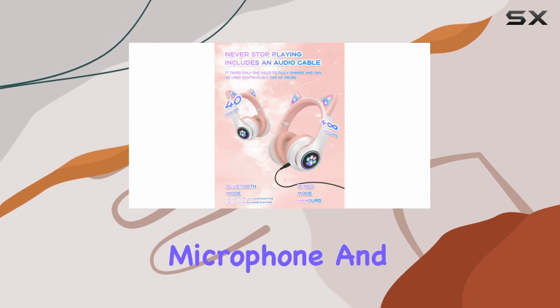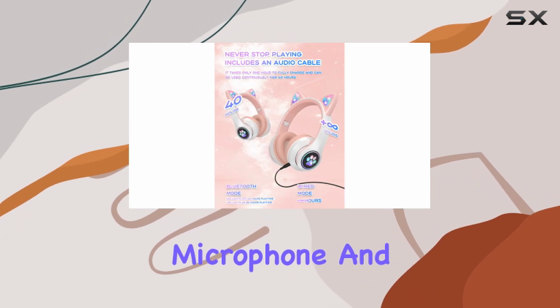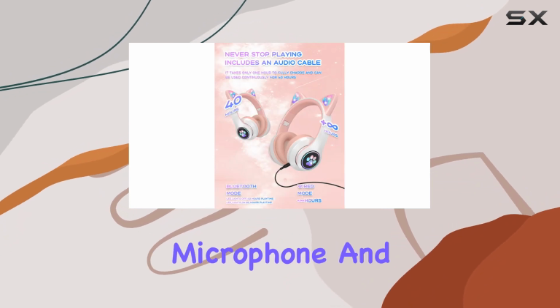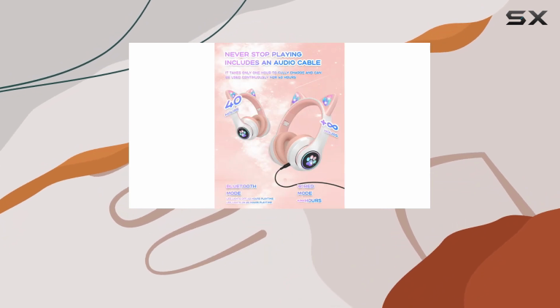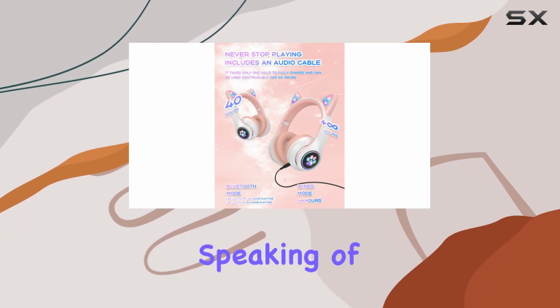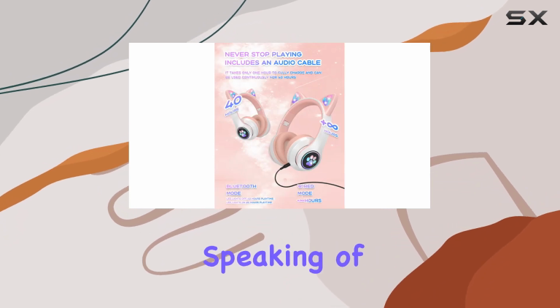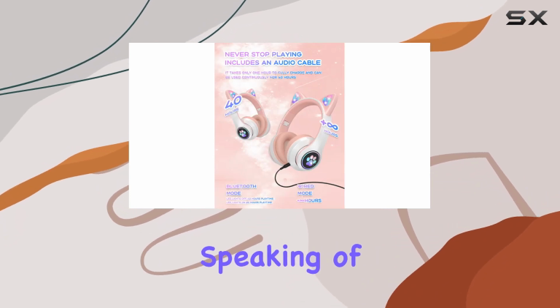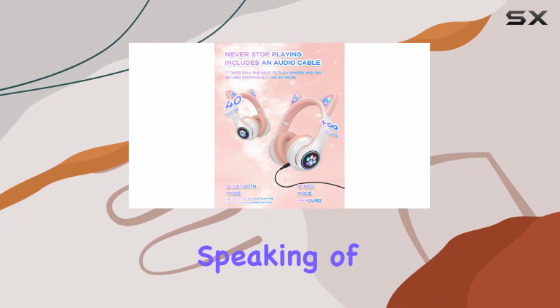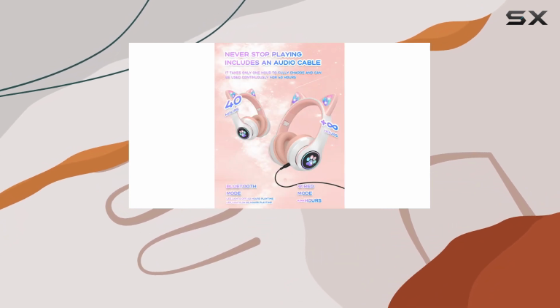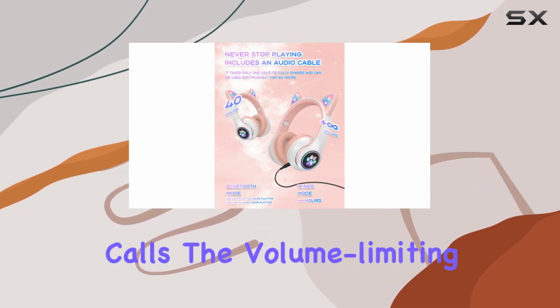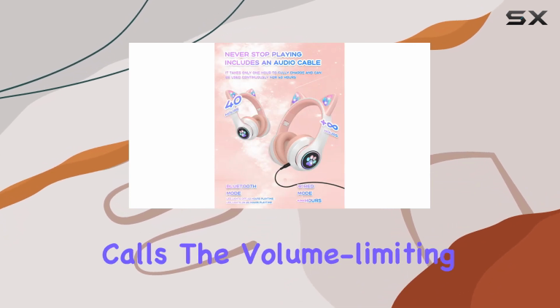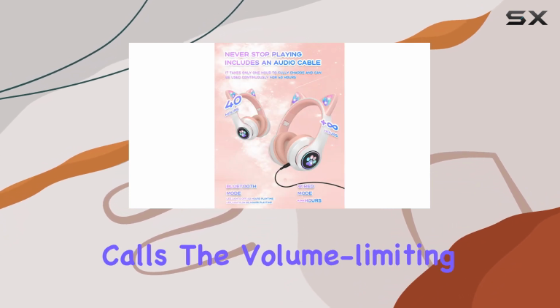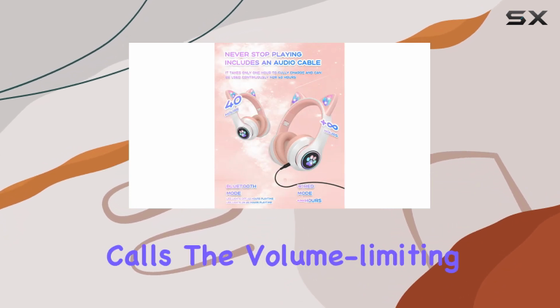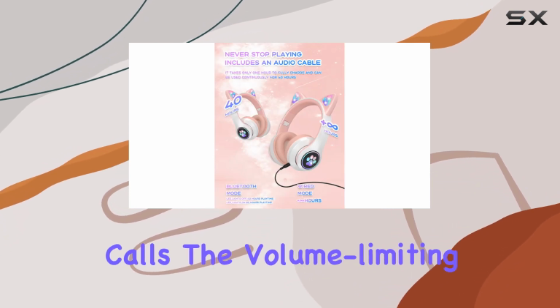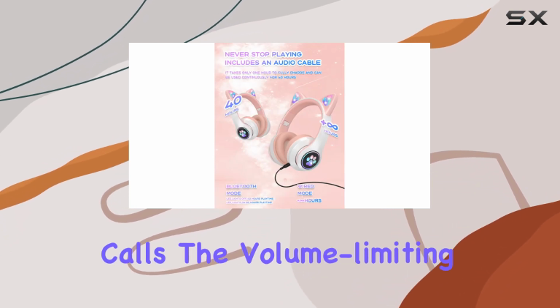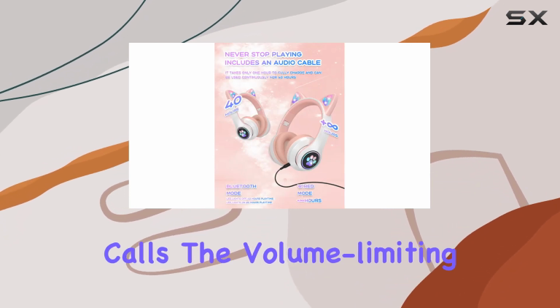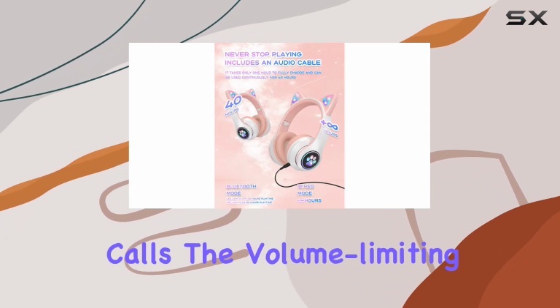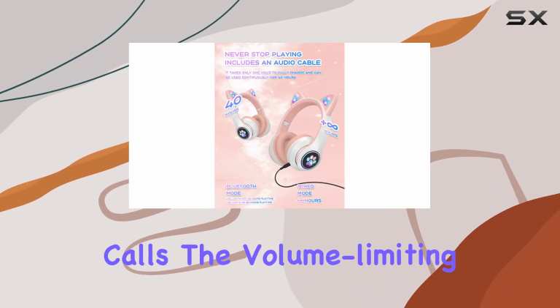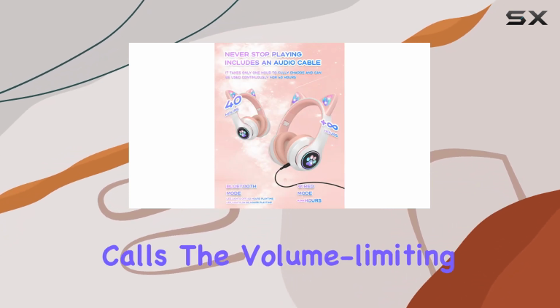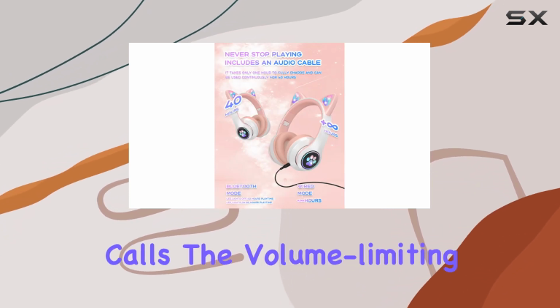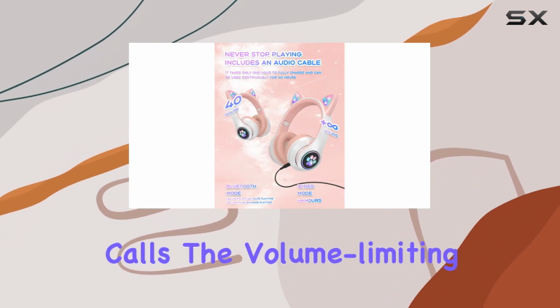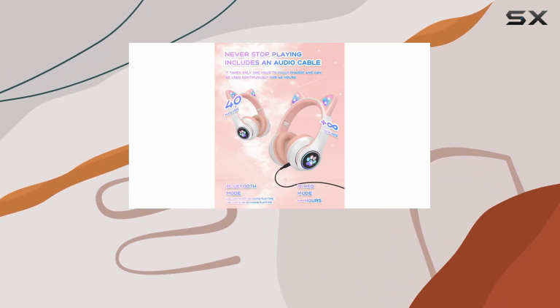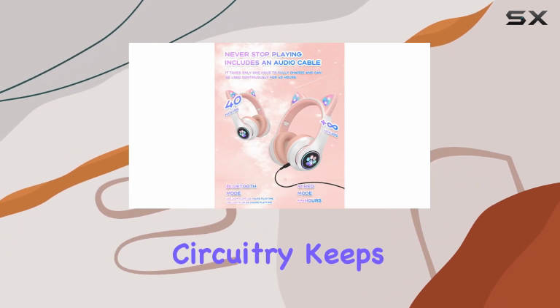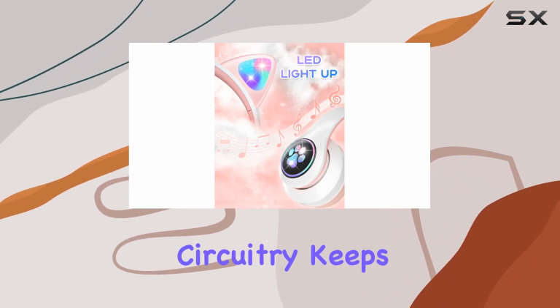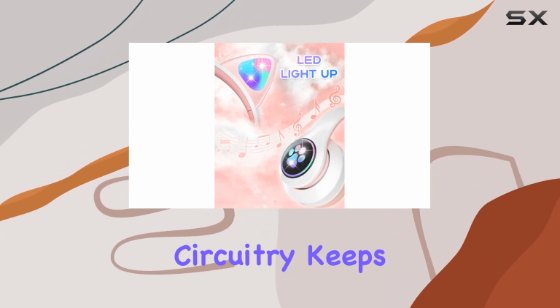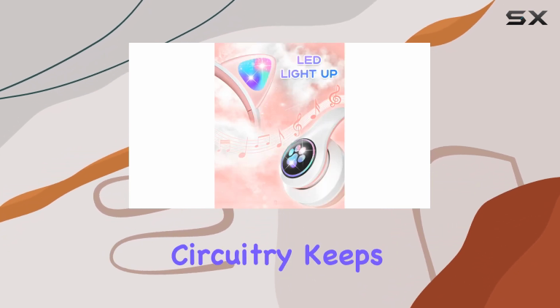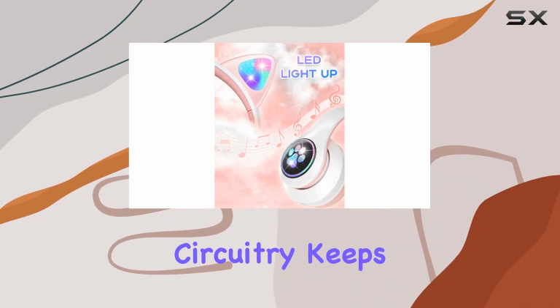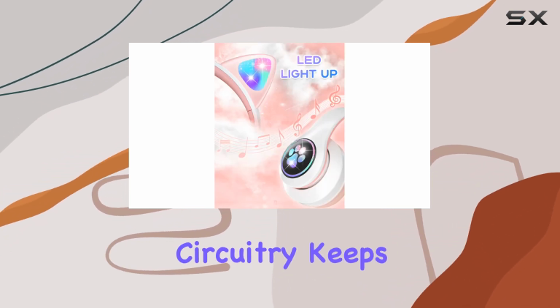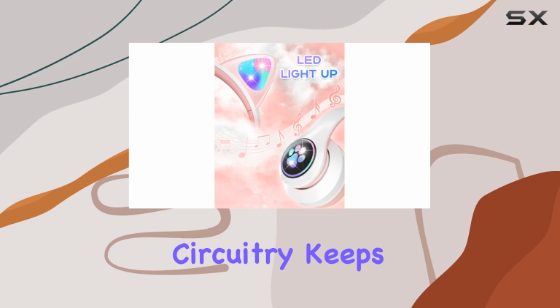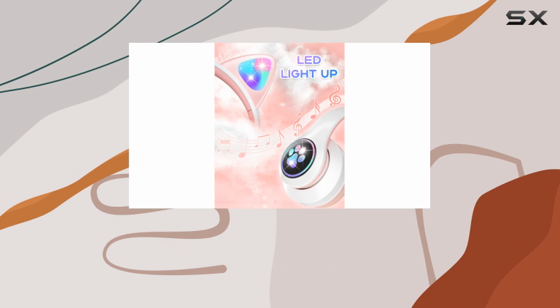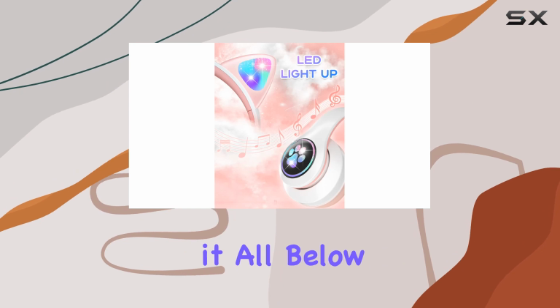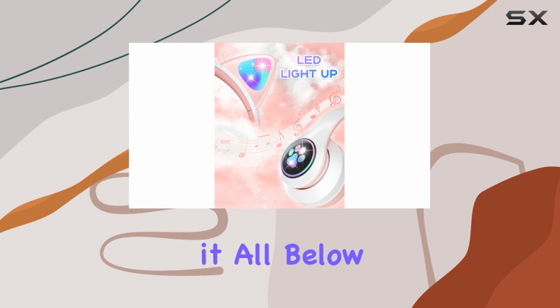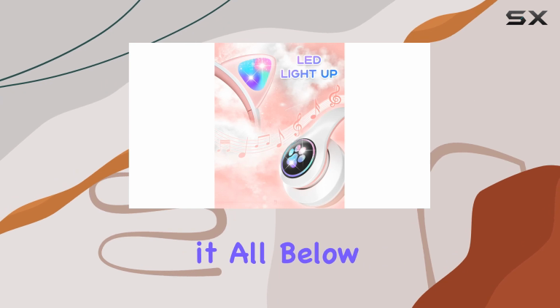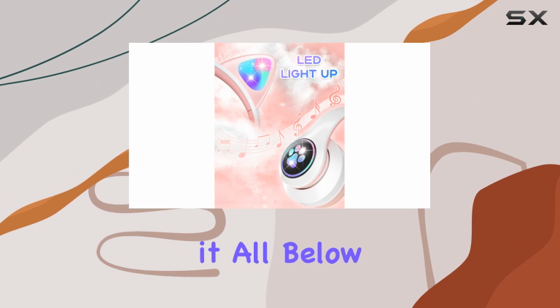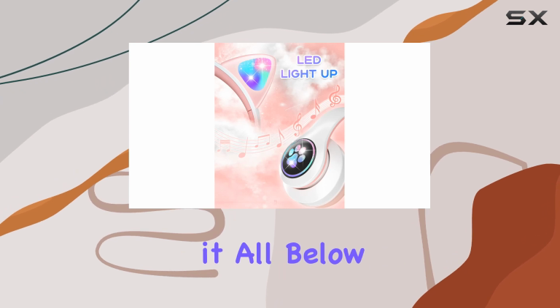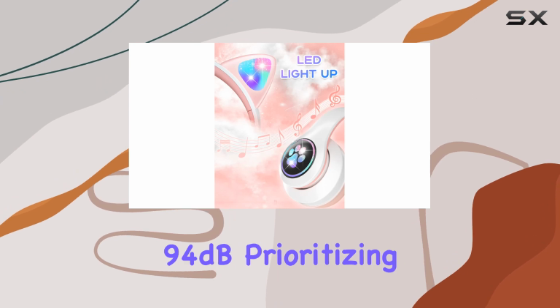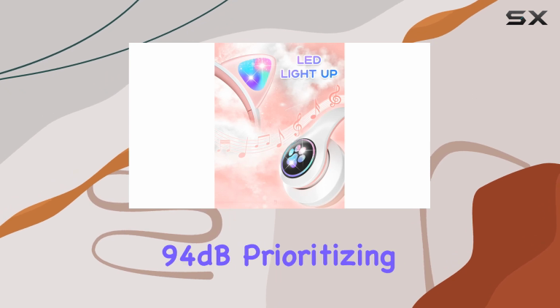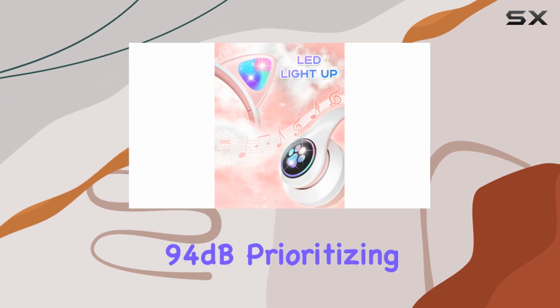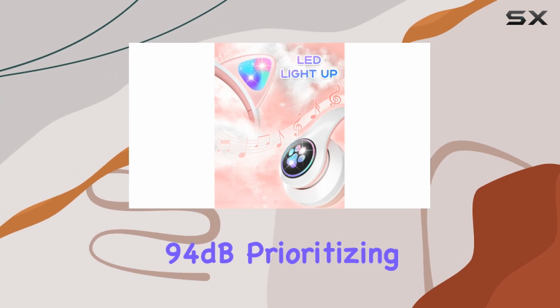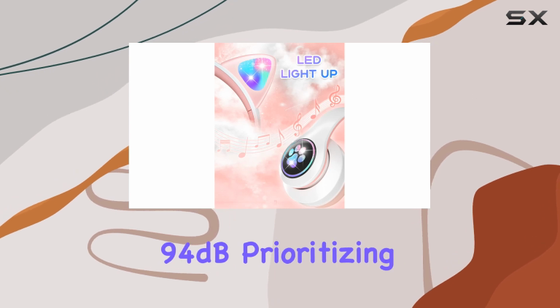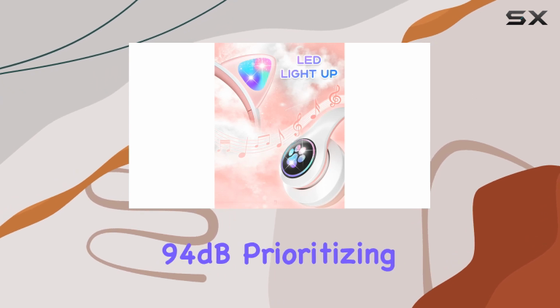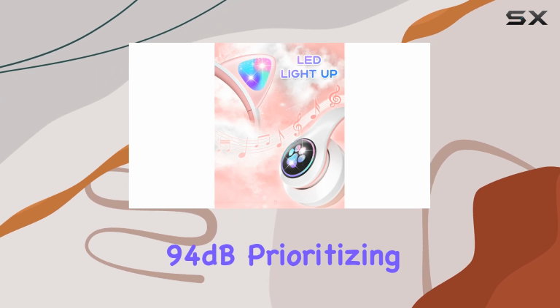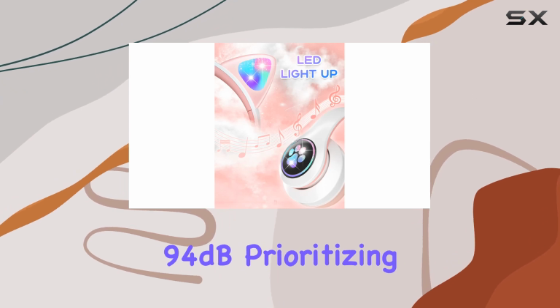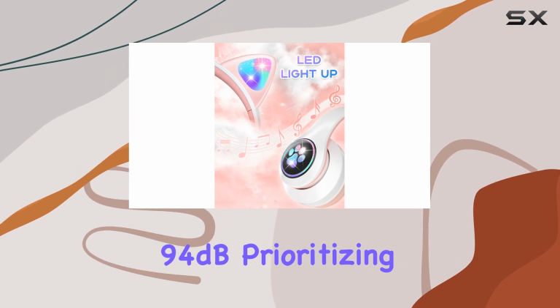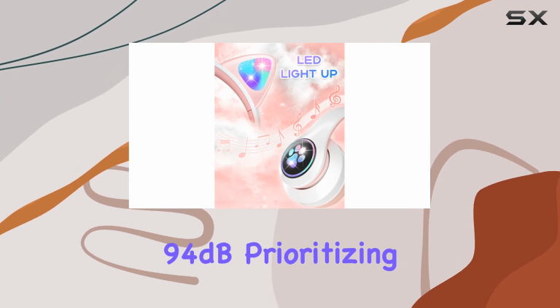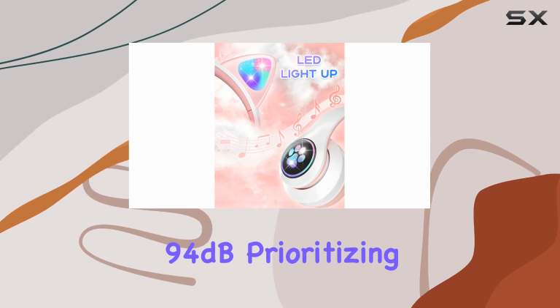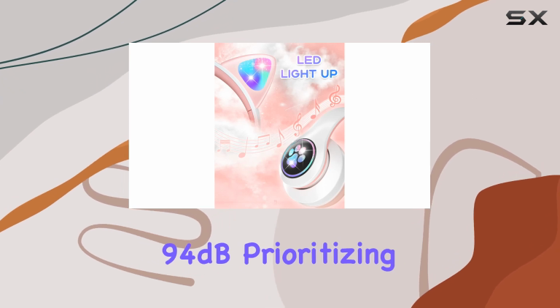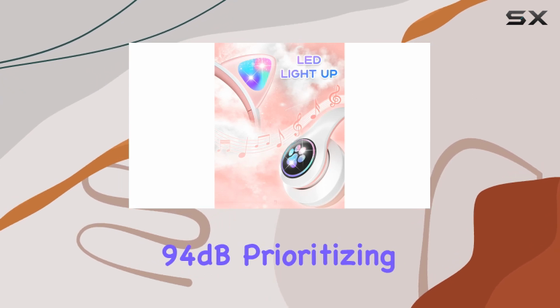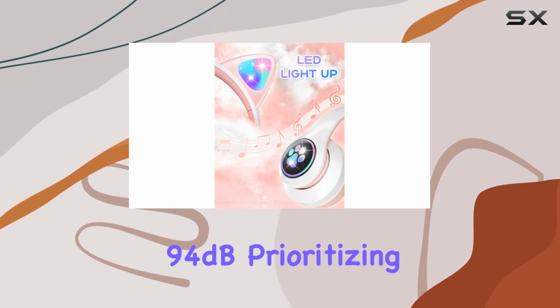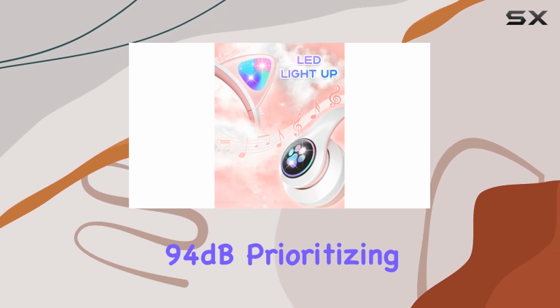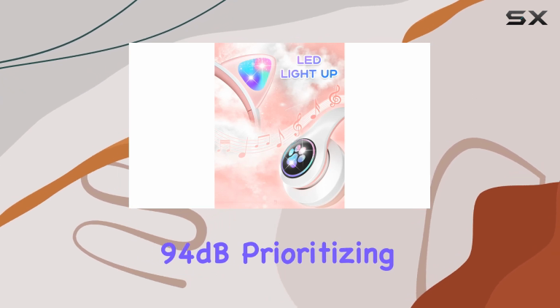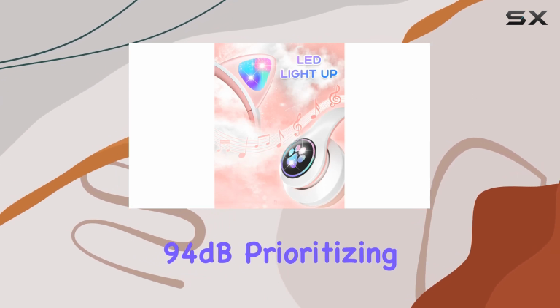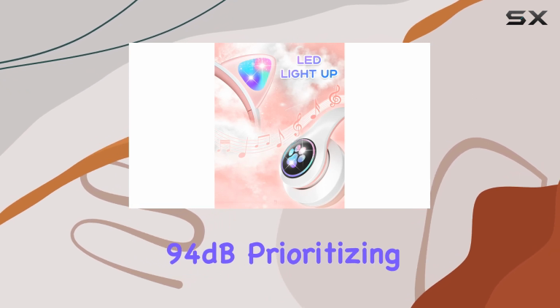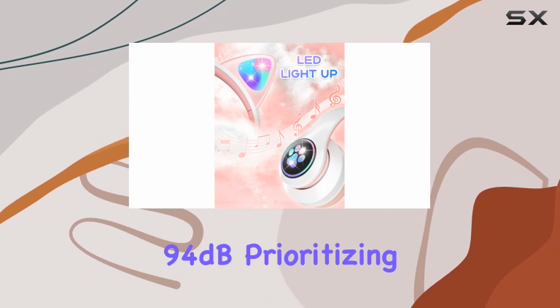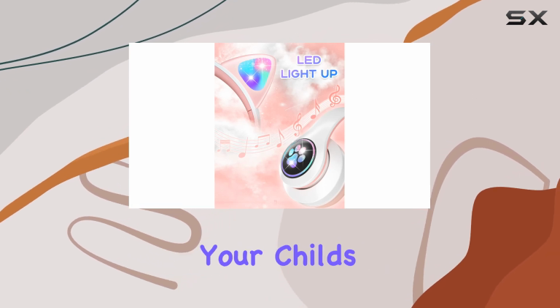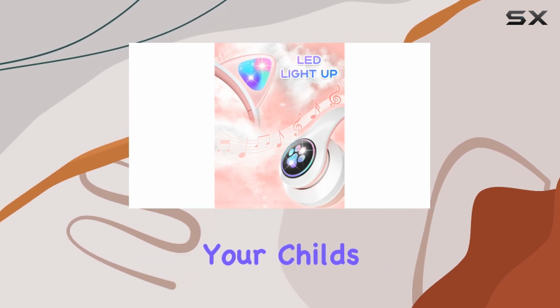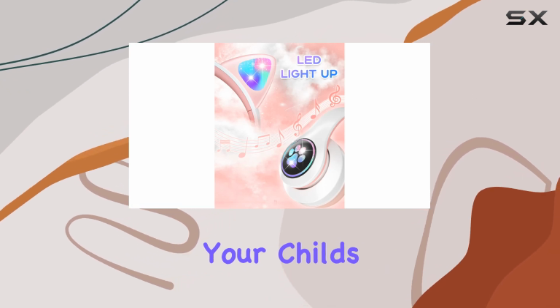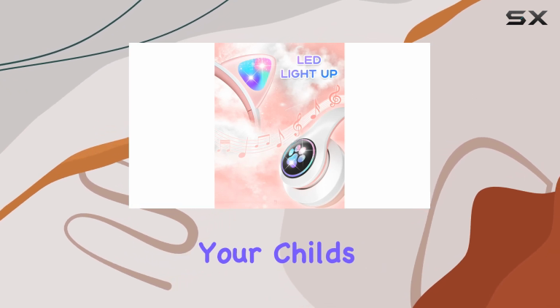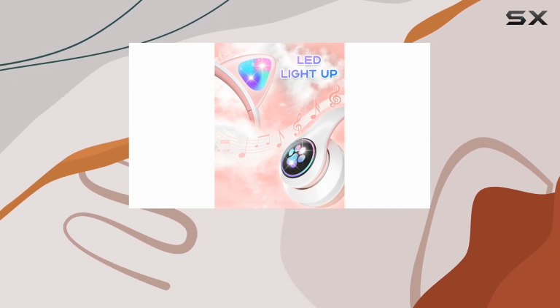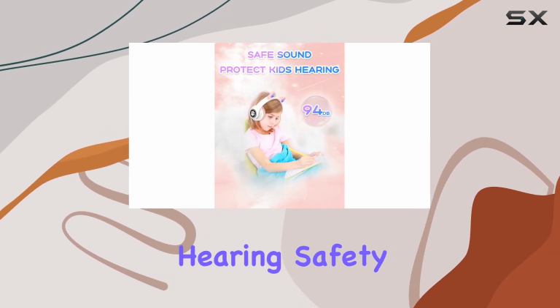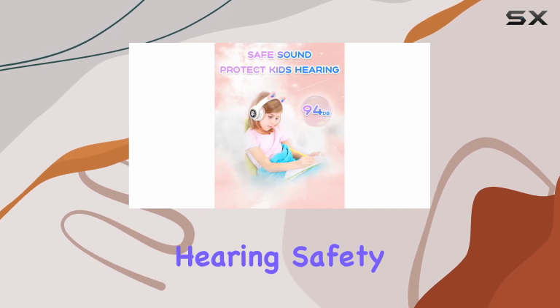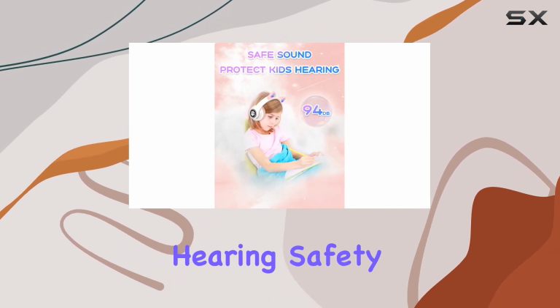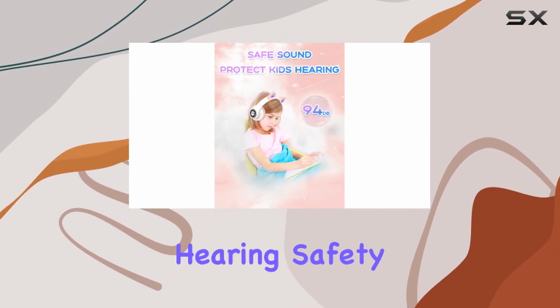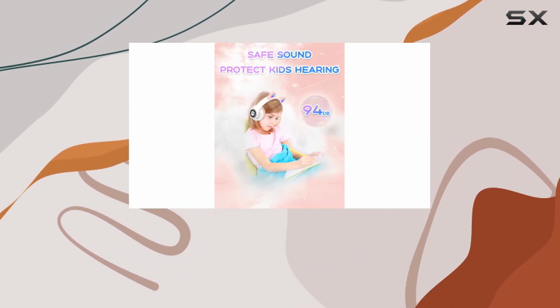And speaking of calls, the volume-limiting circuitry keeps it all below 94 dB, prioritizing your child's hearing safety.